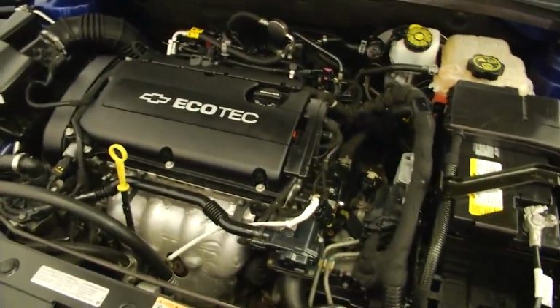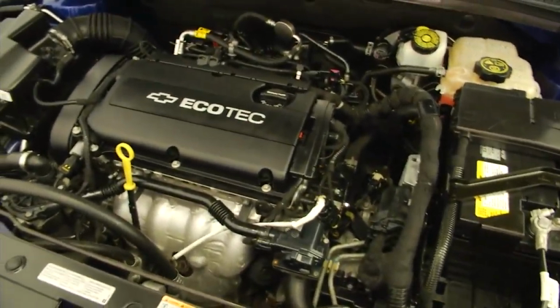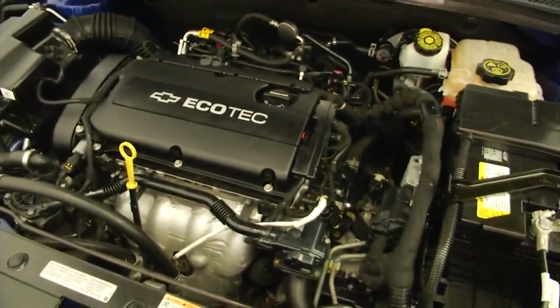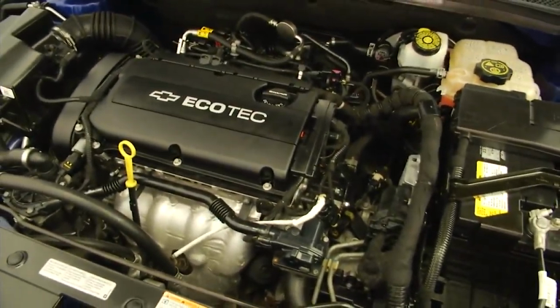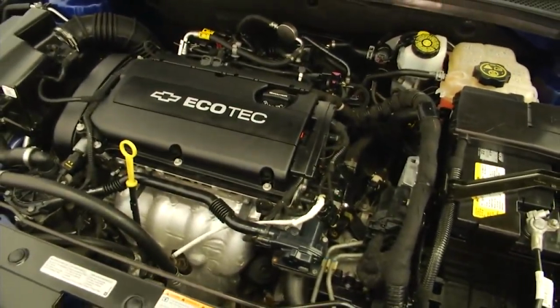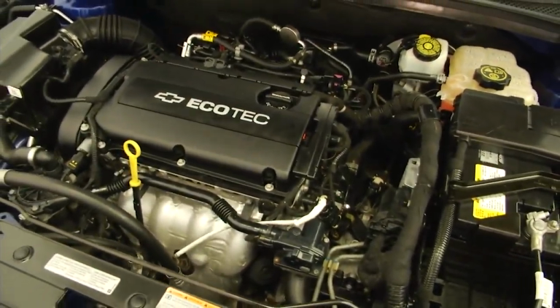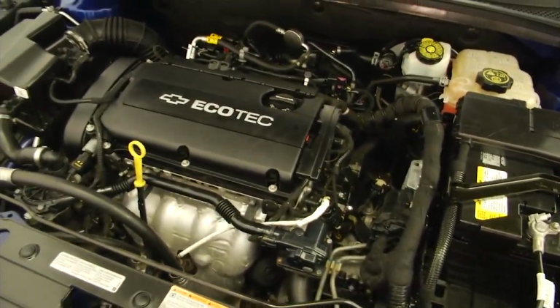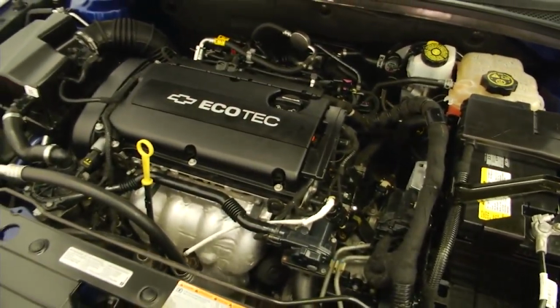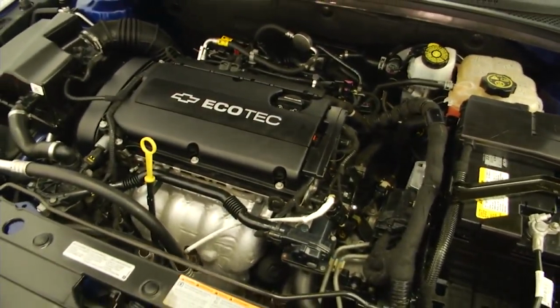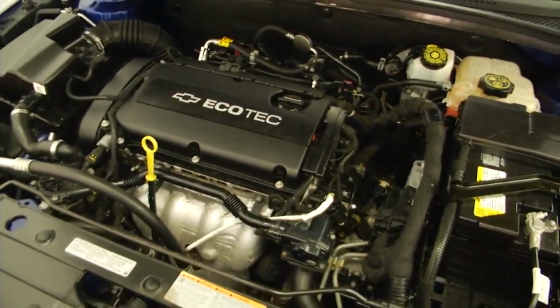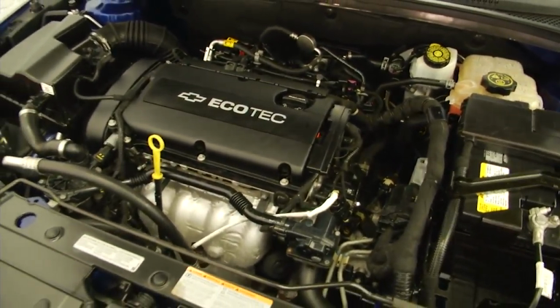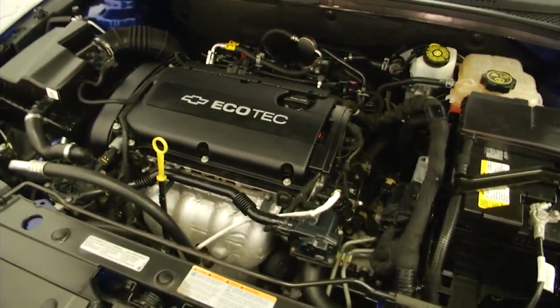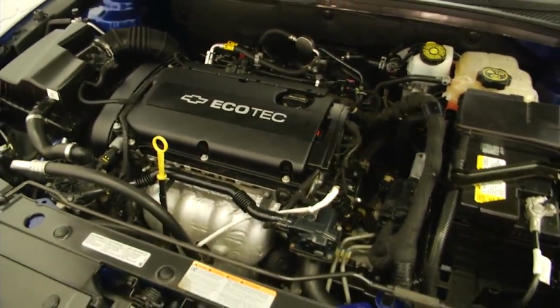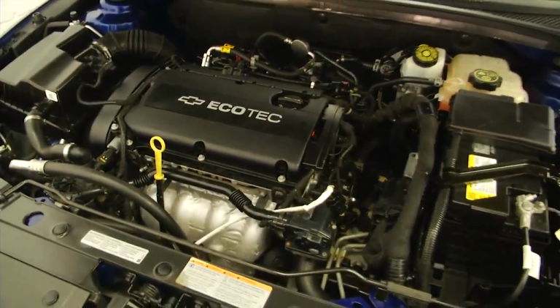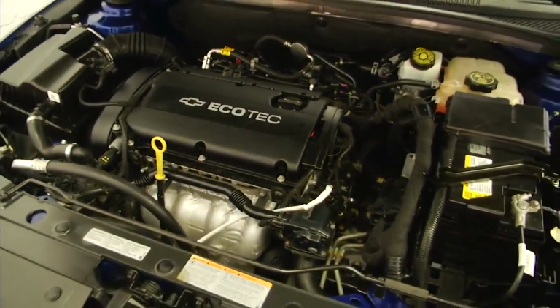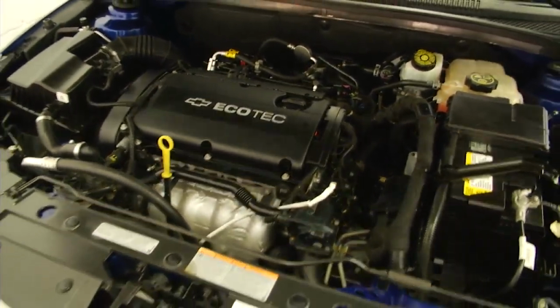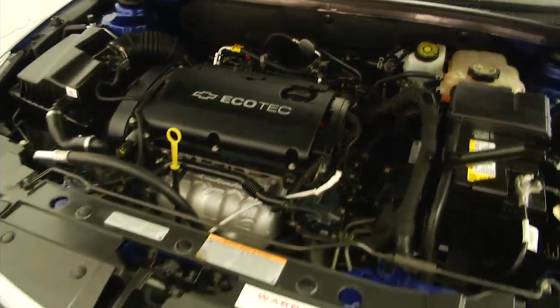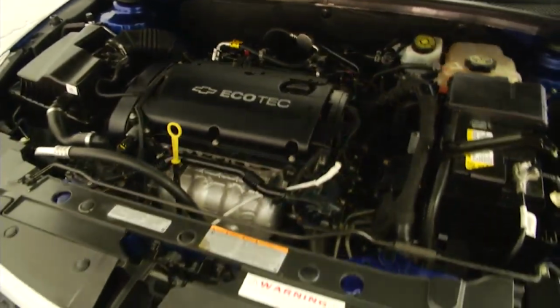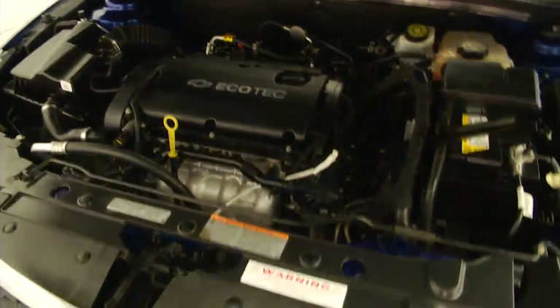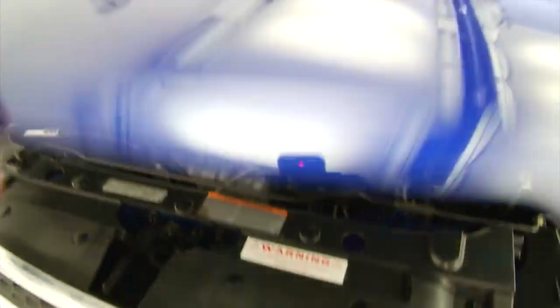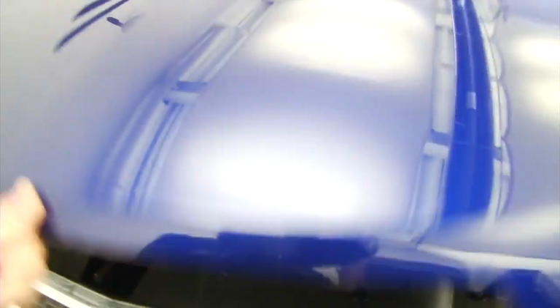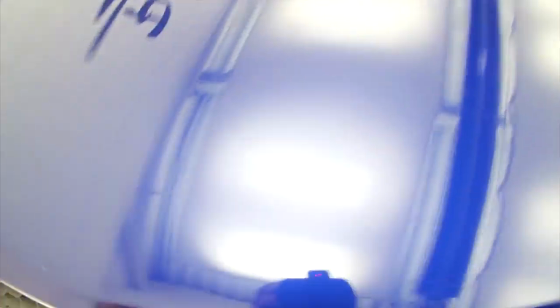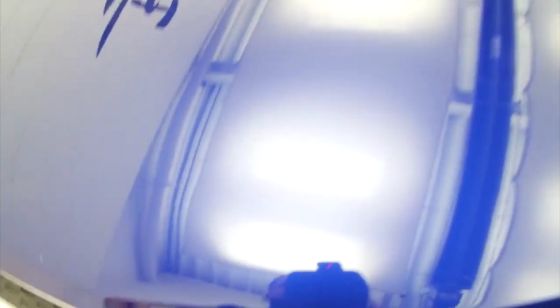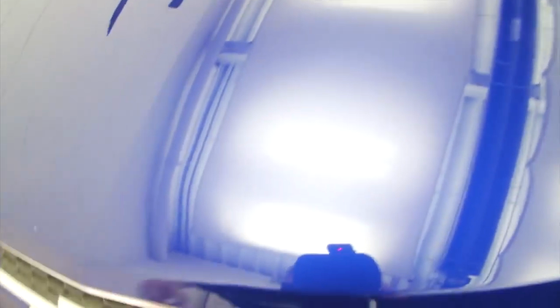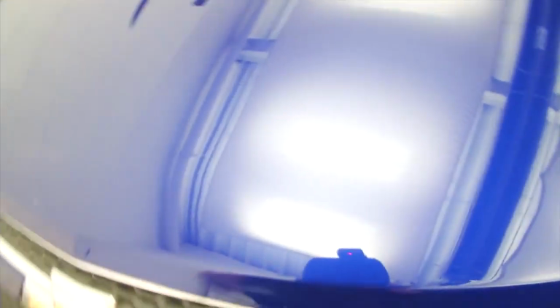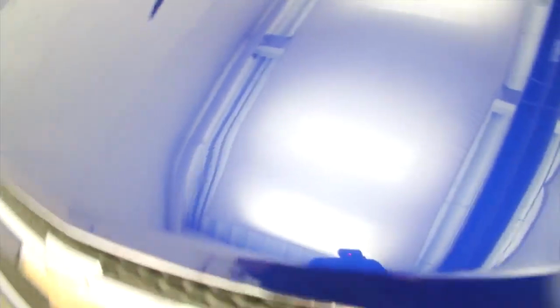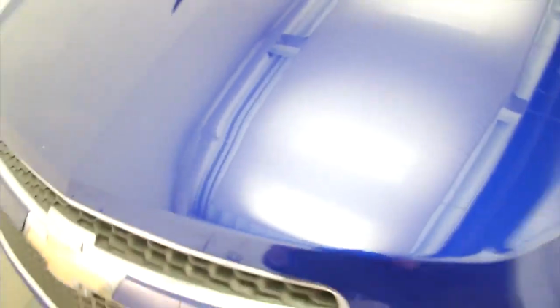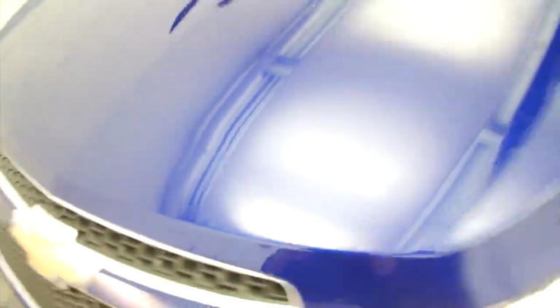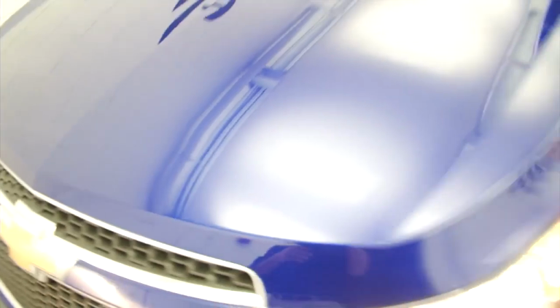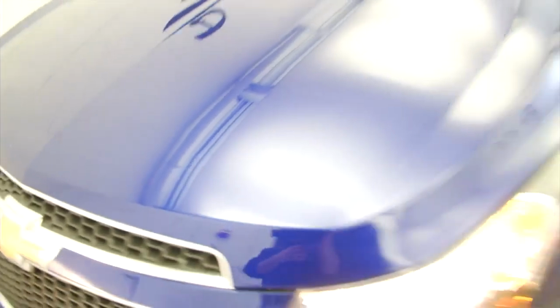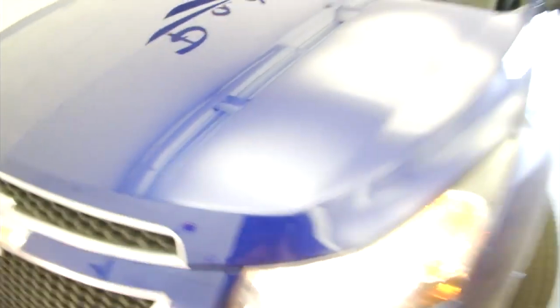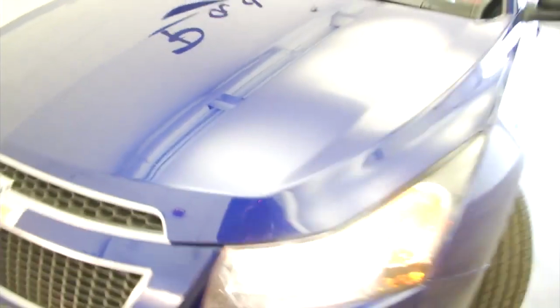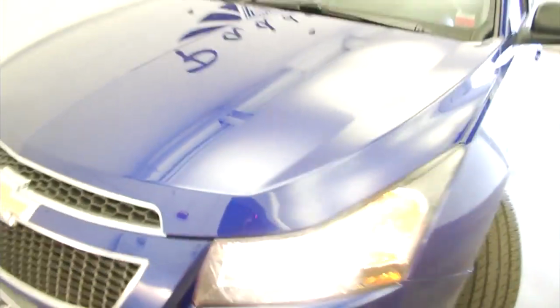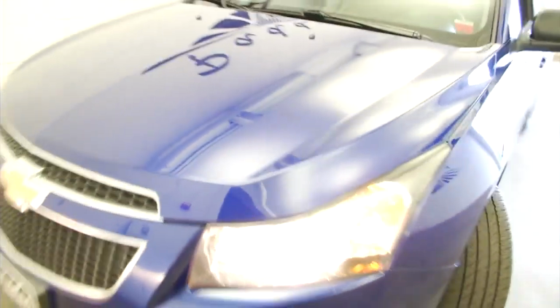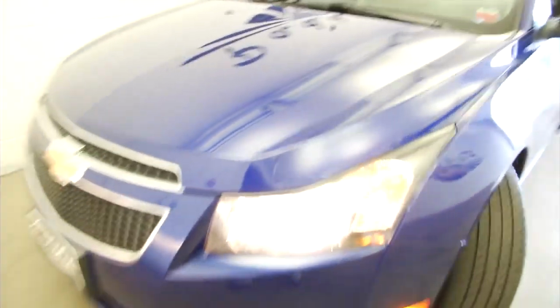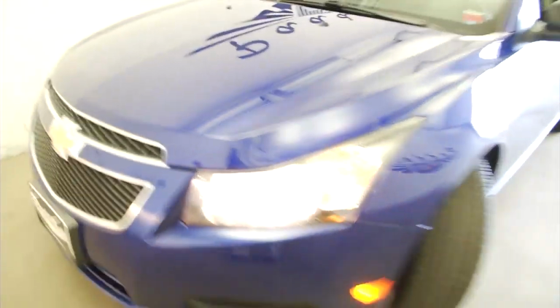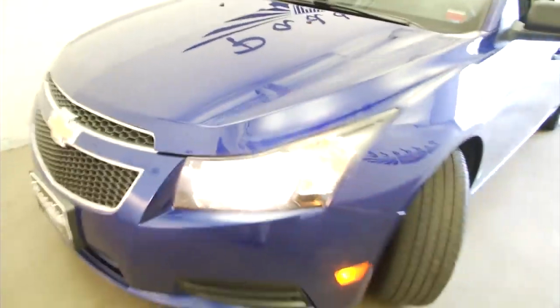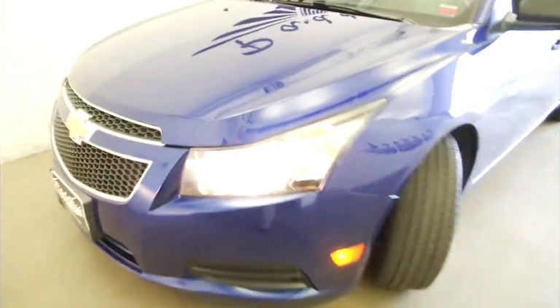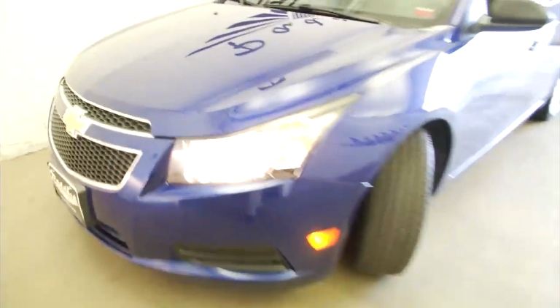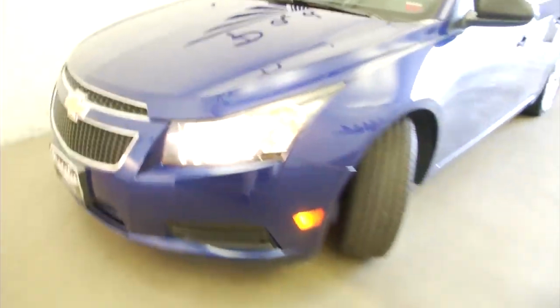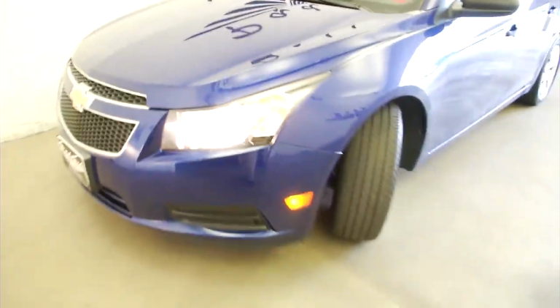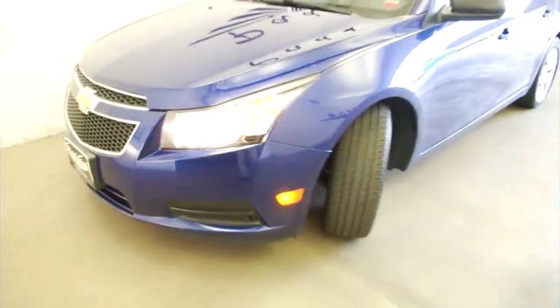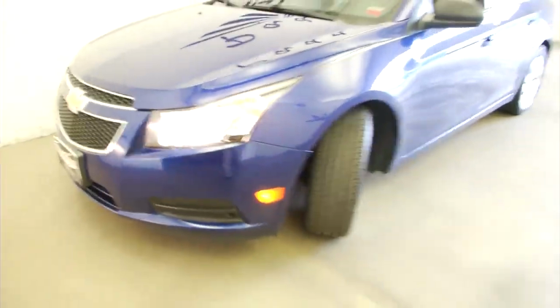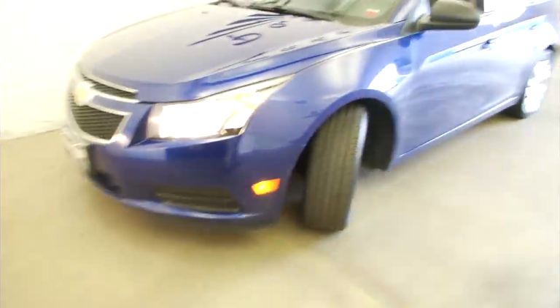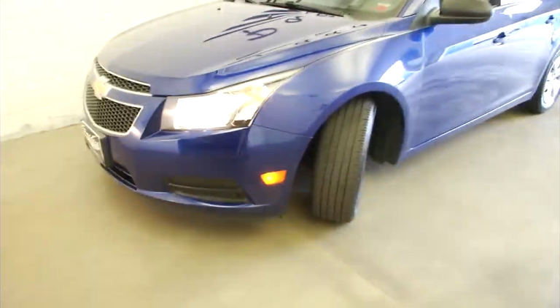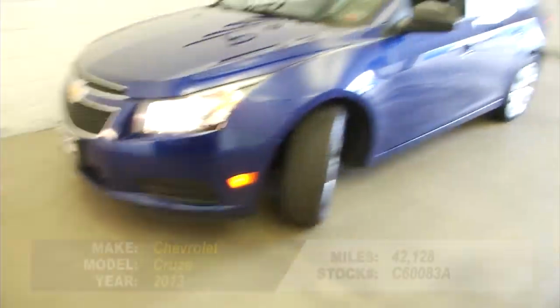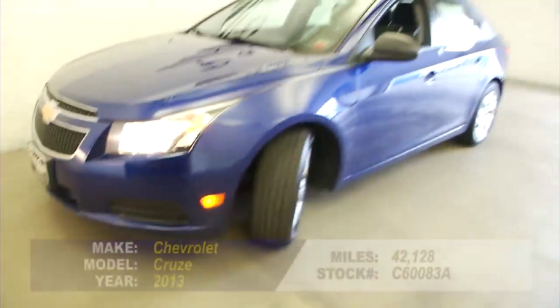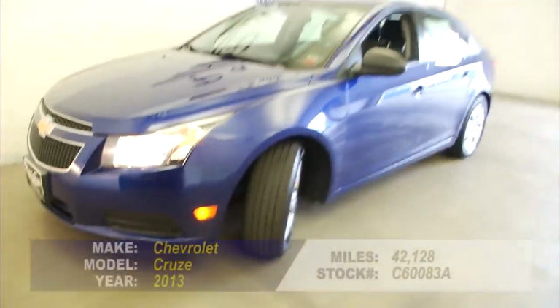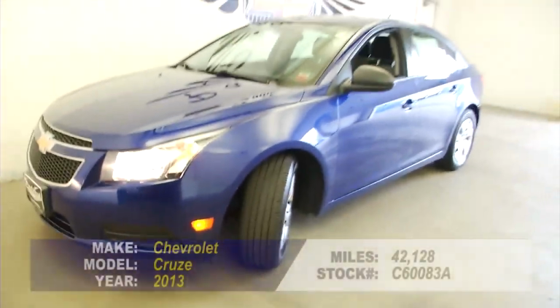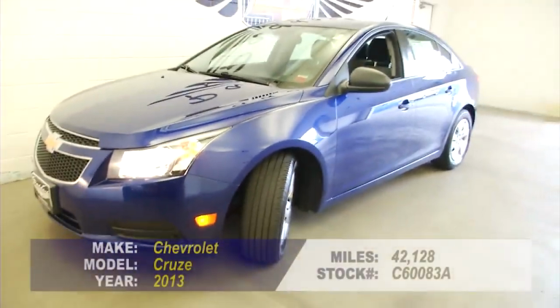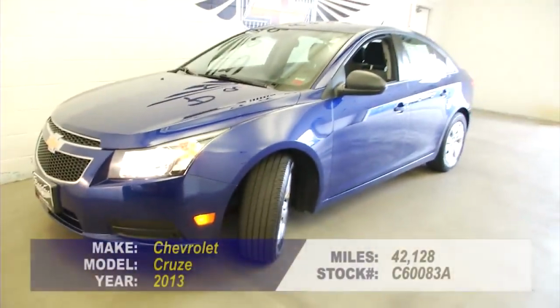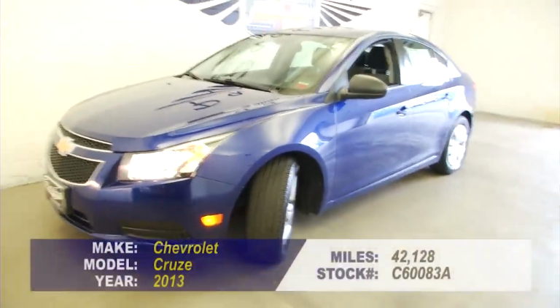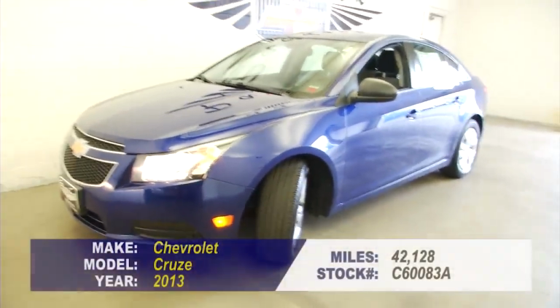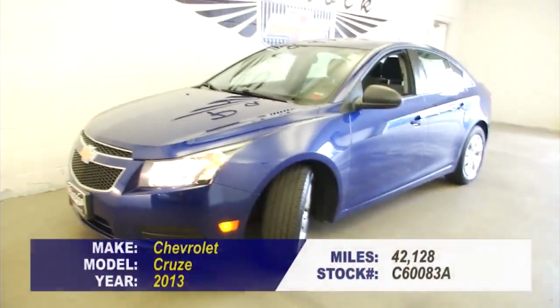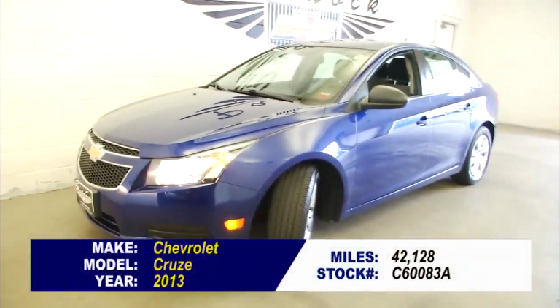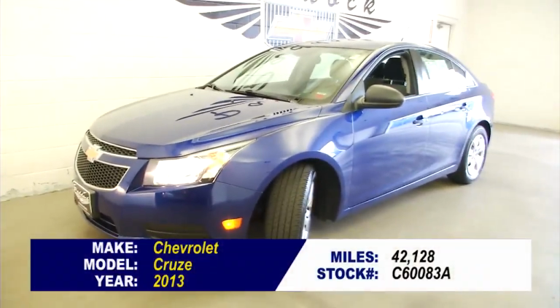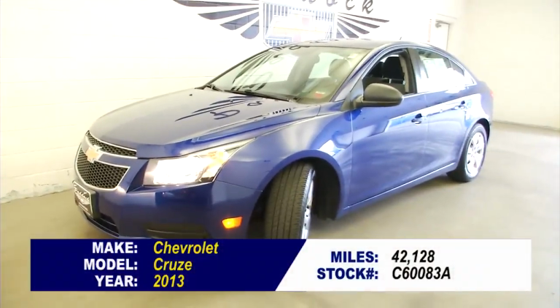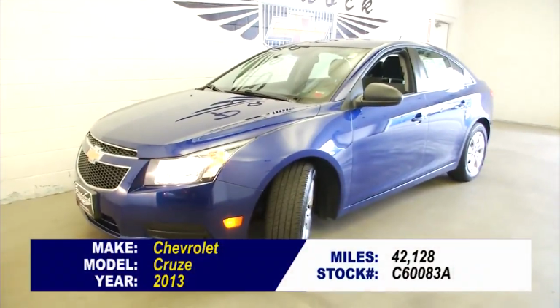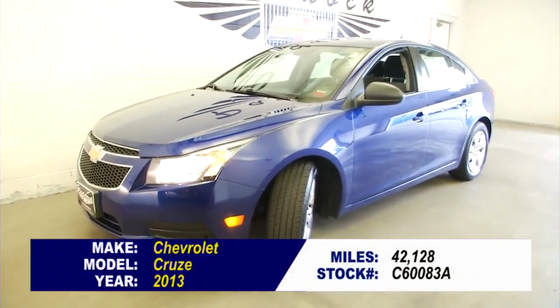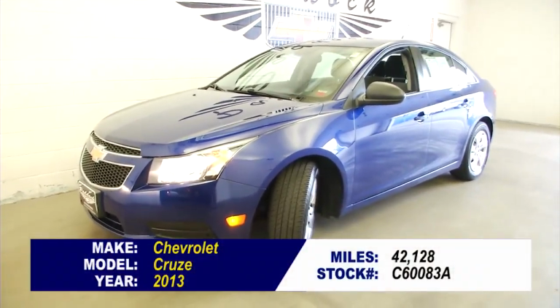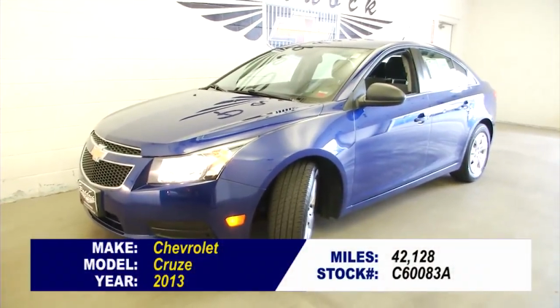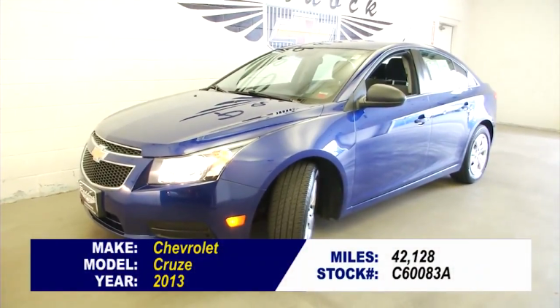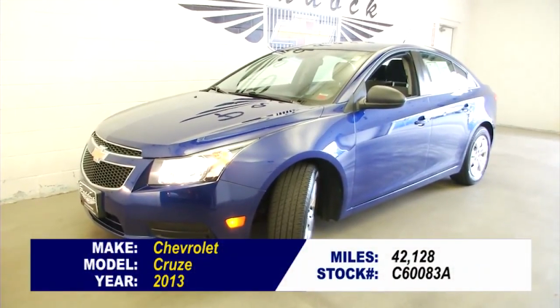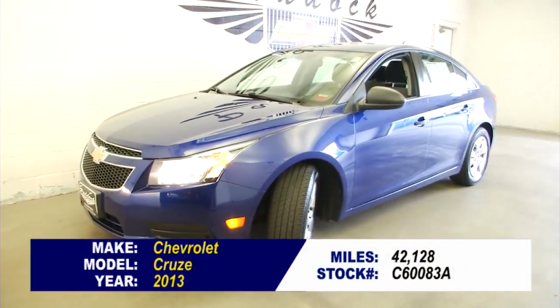Interior sounds good too. To find out more about this Cruze, give us a call at 876-0945.